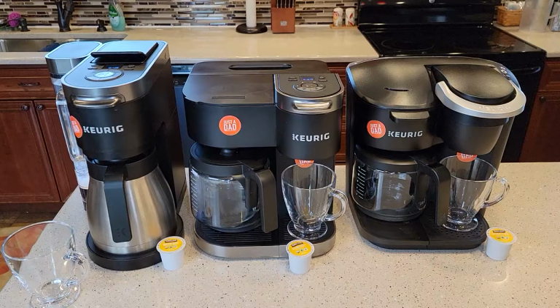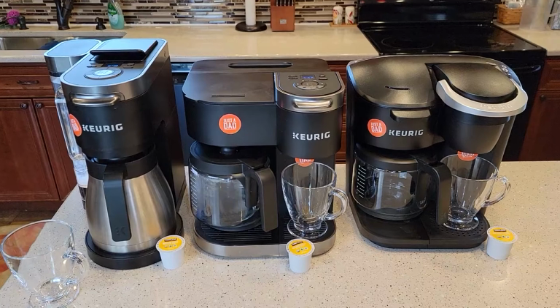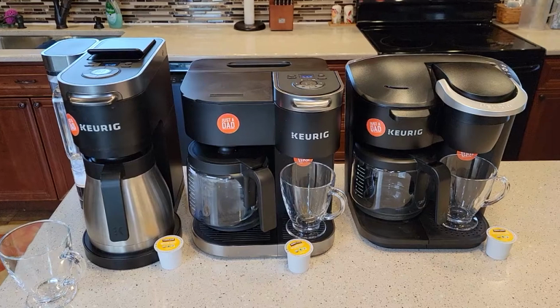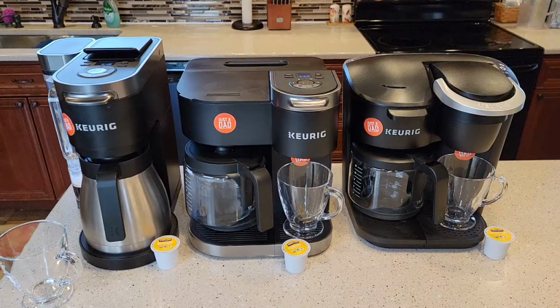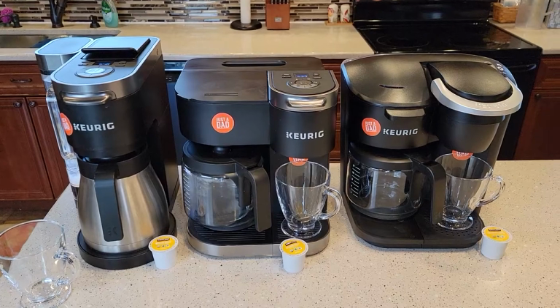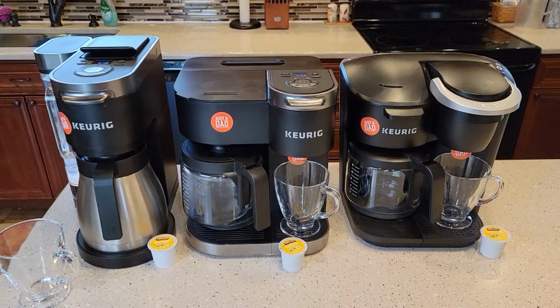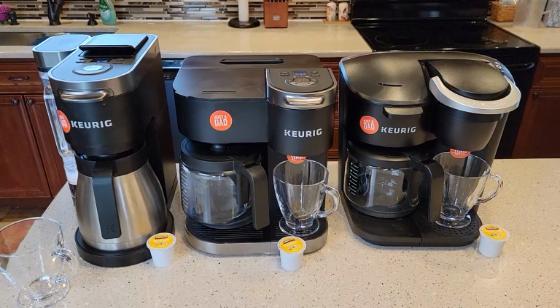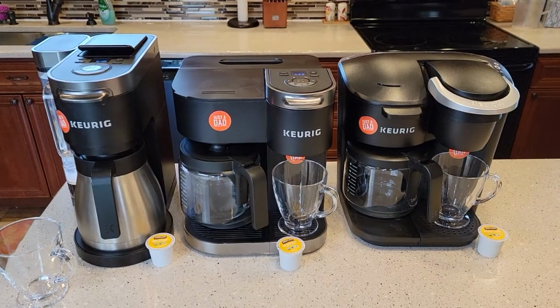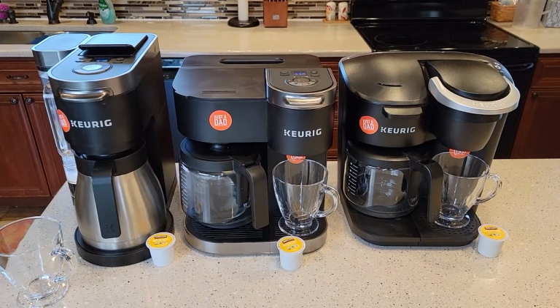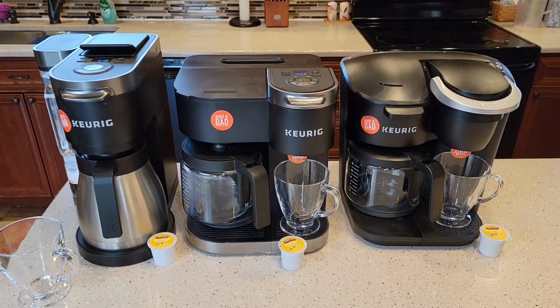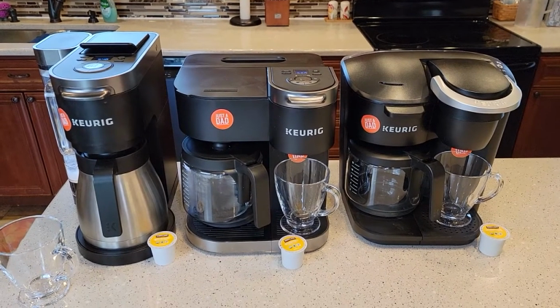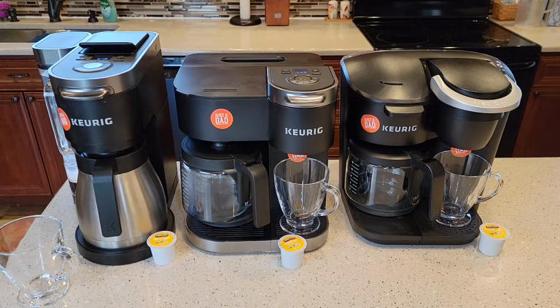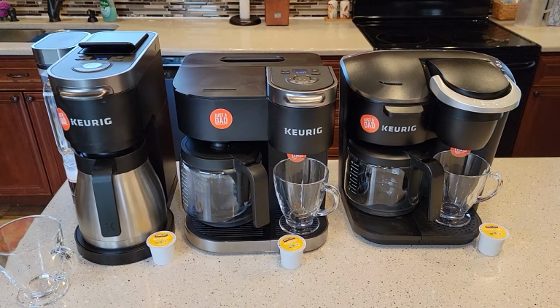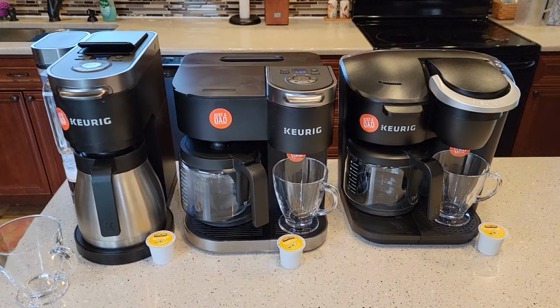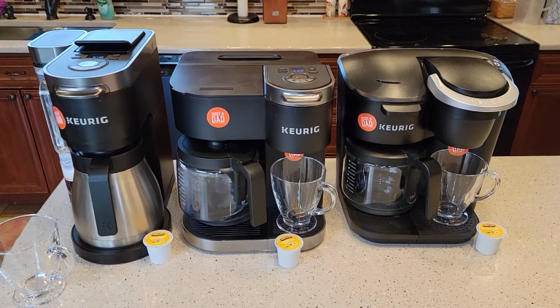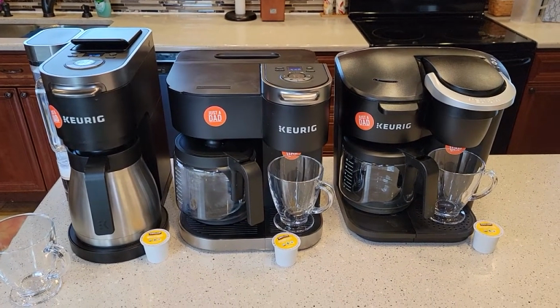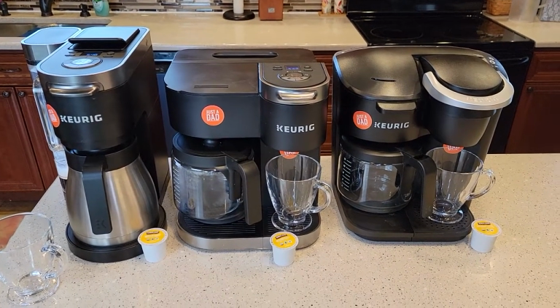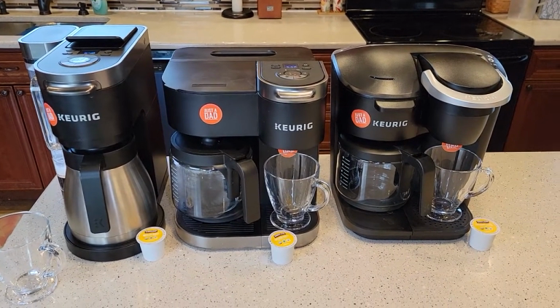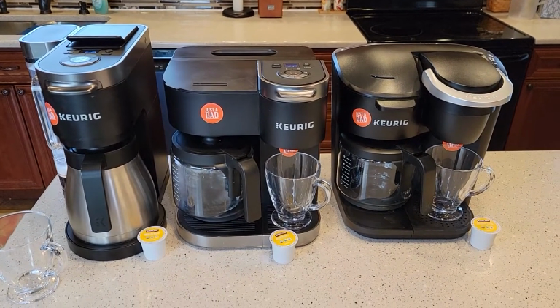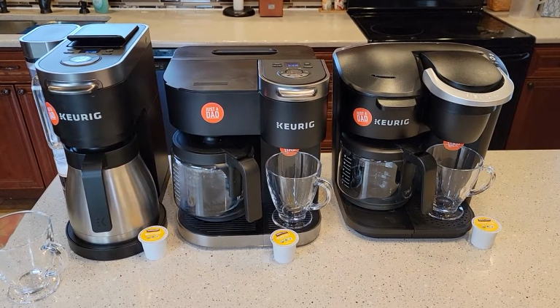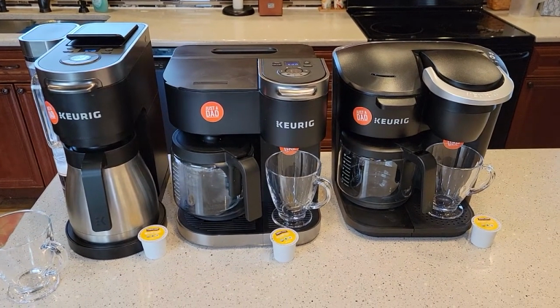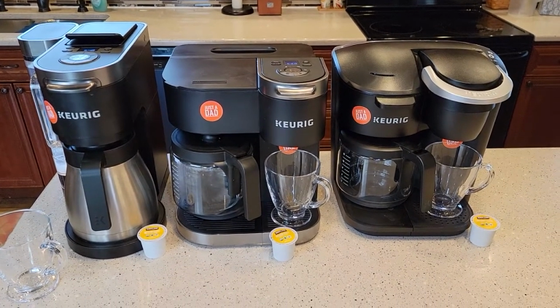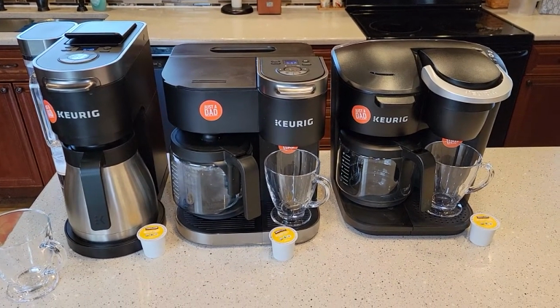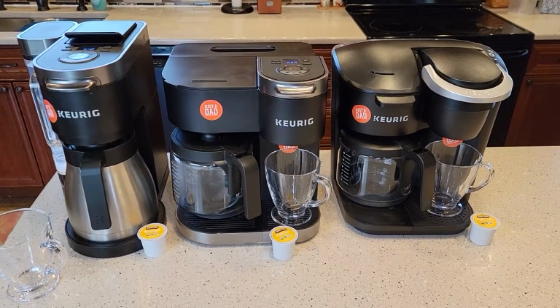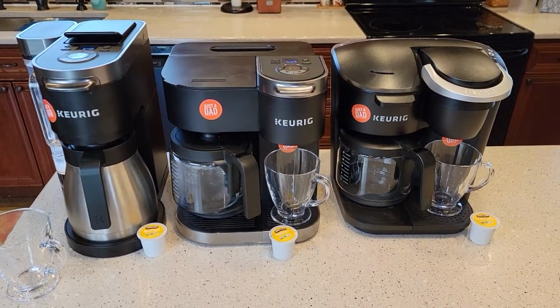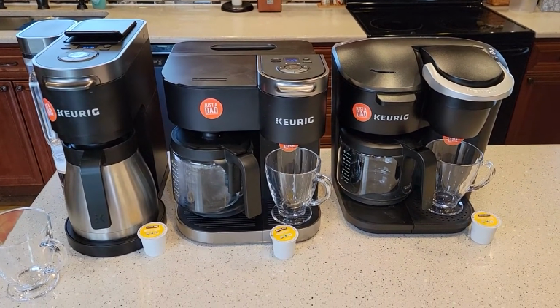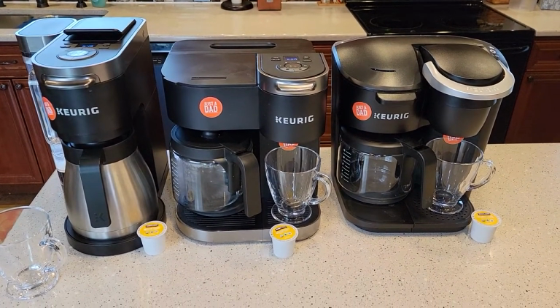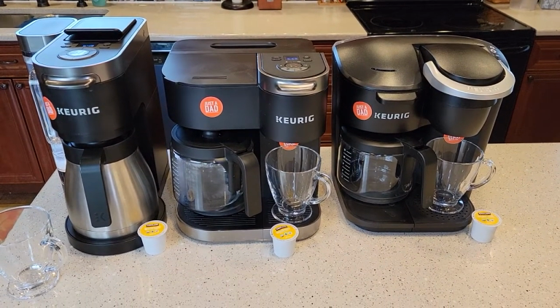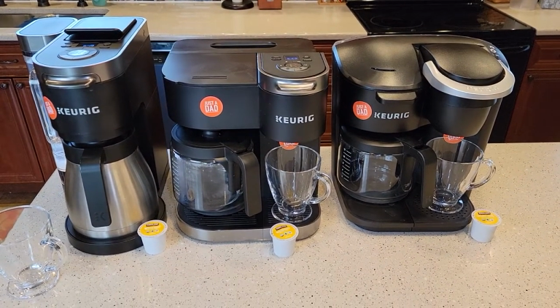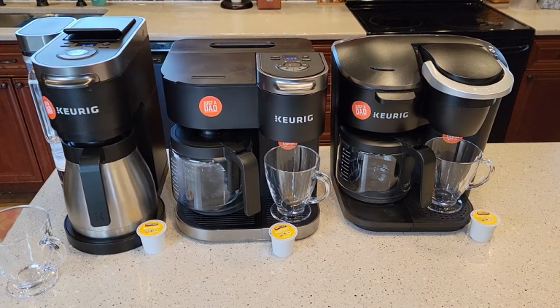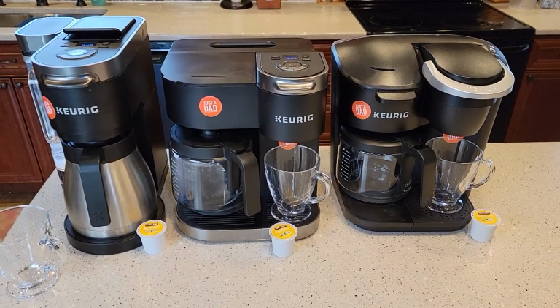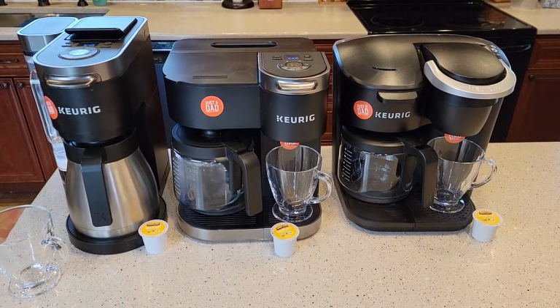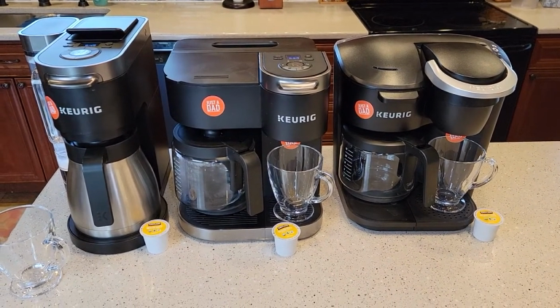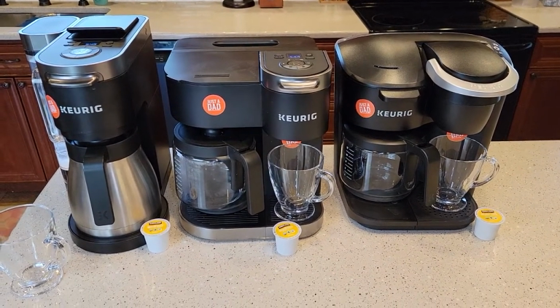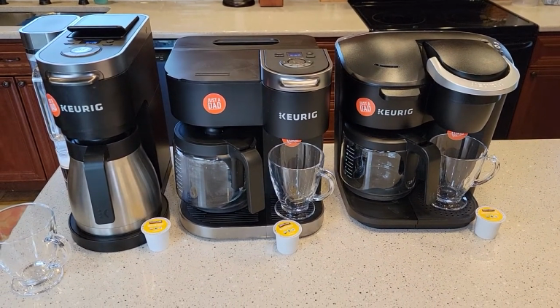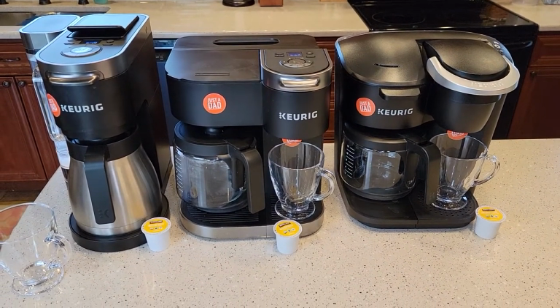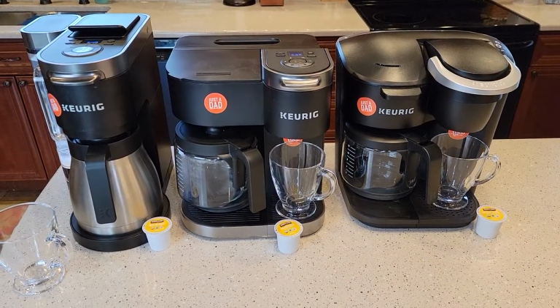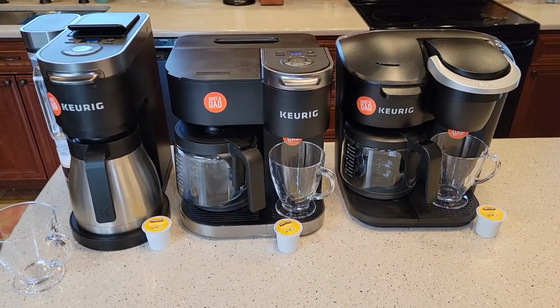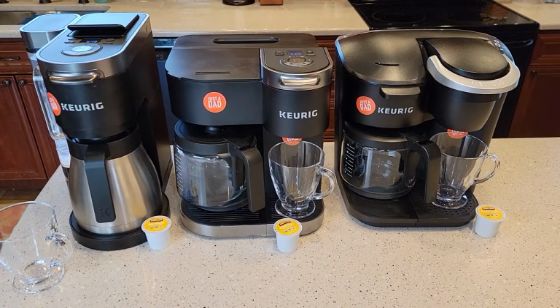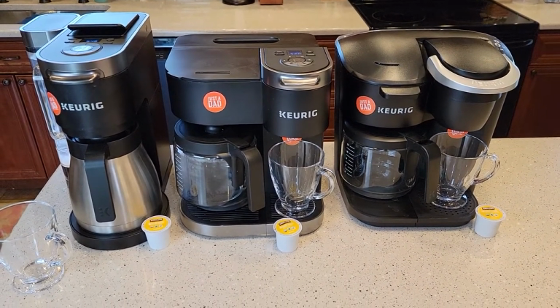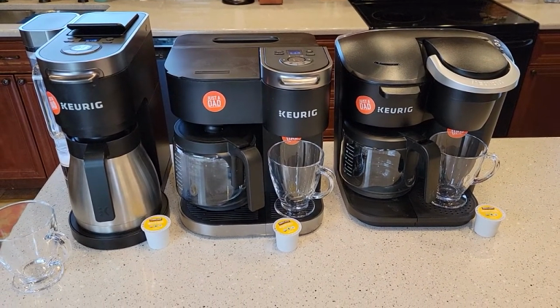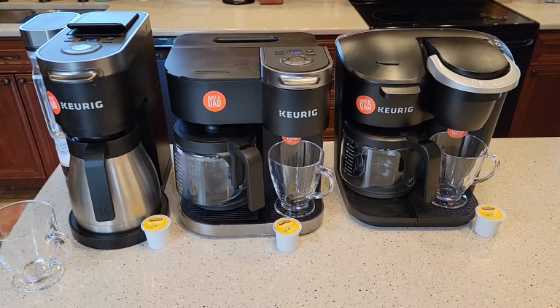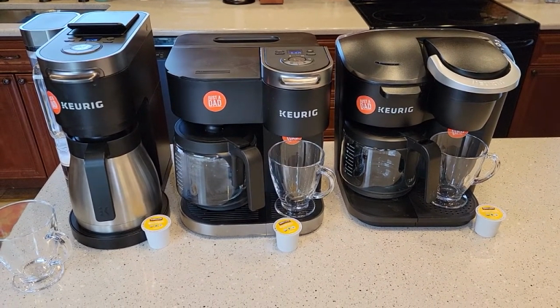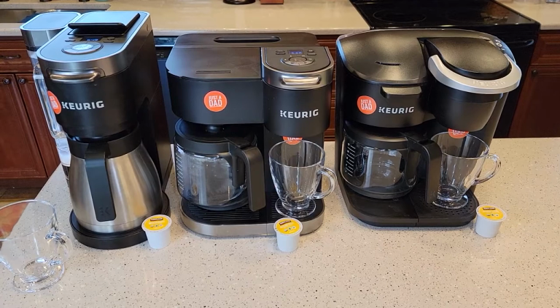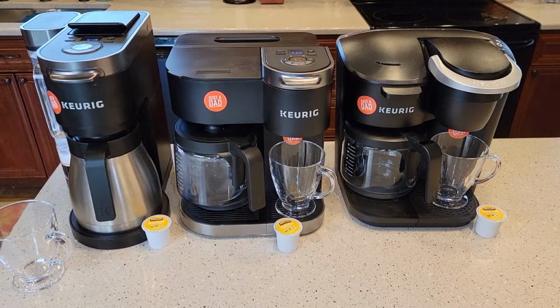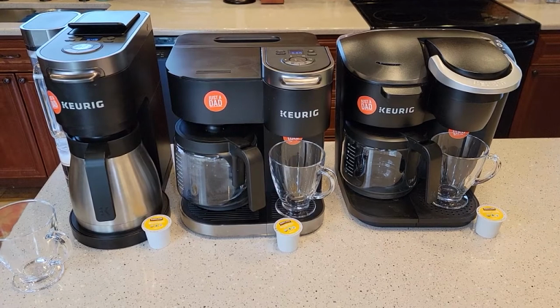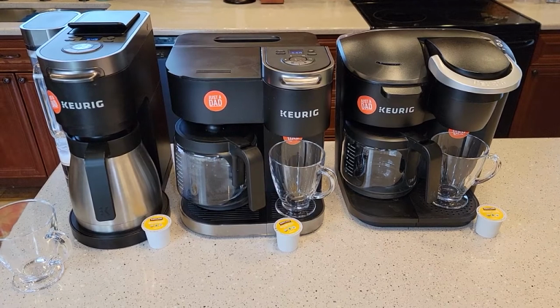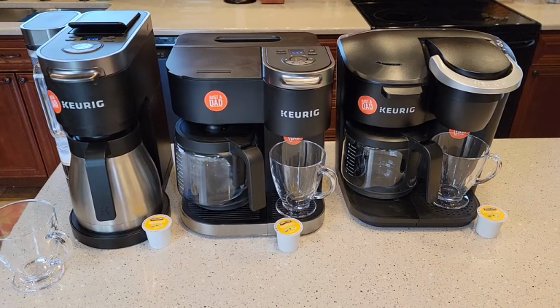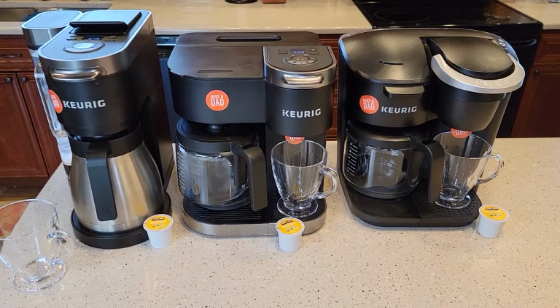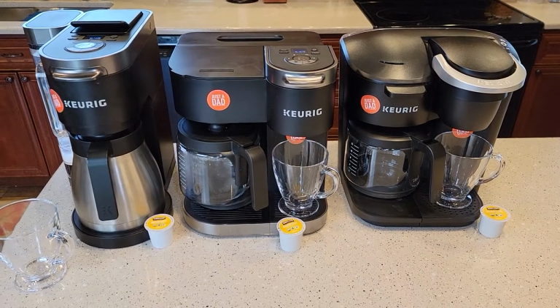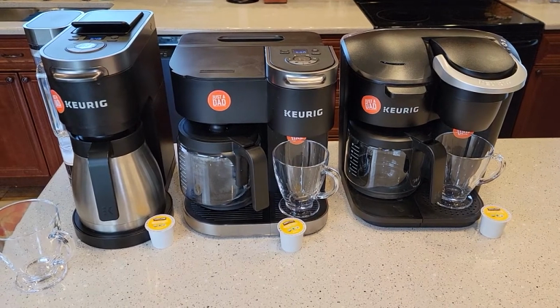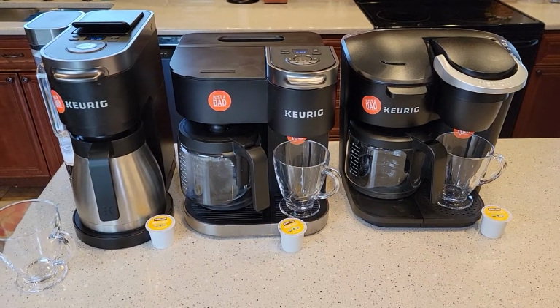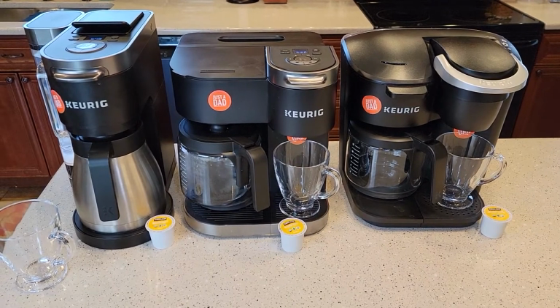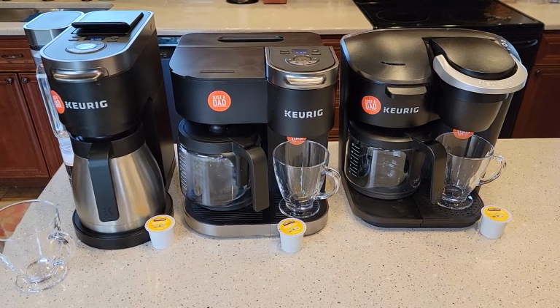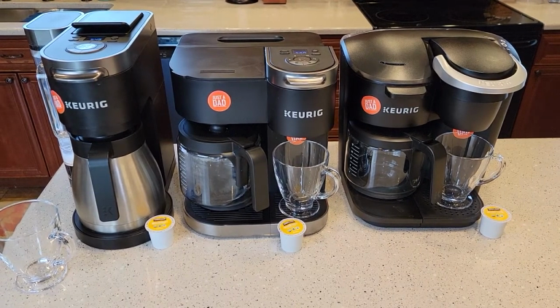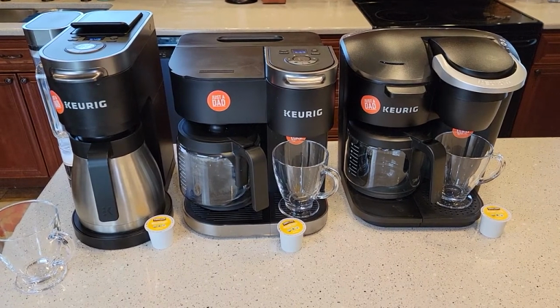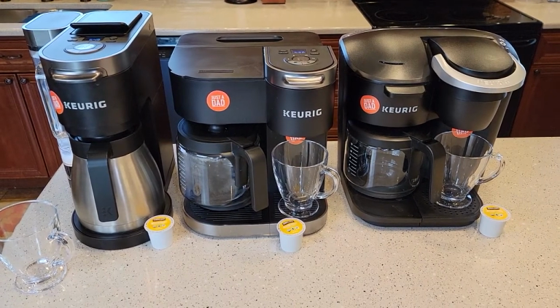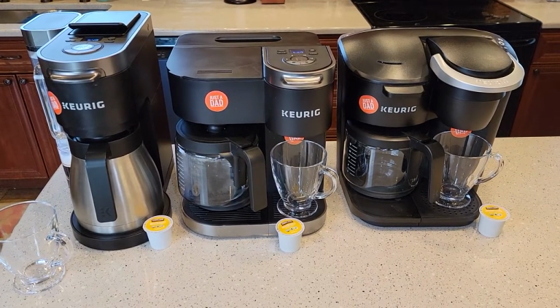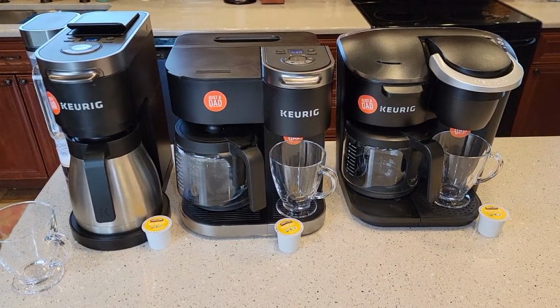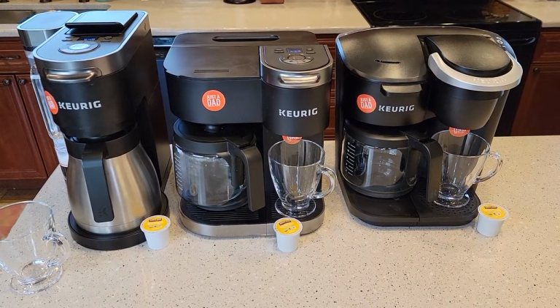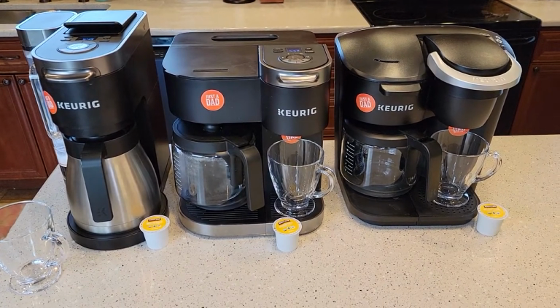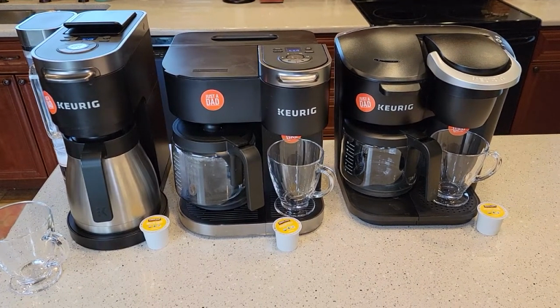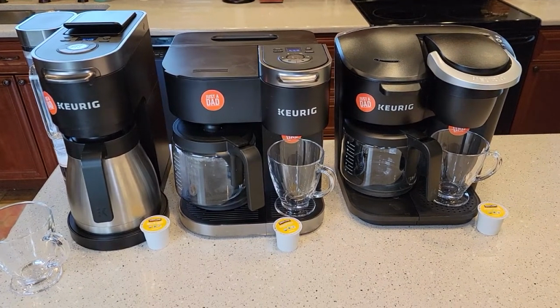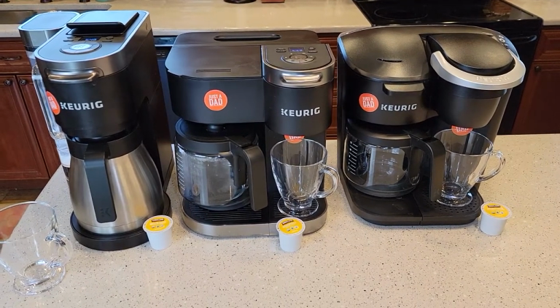Hello everyone, this is Just a Dad. Today I'm going to do a comparison with all three Keurig K-Duos that Keurig makes.